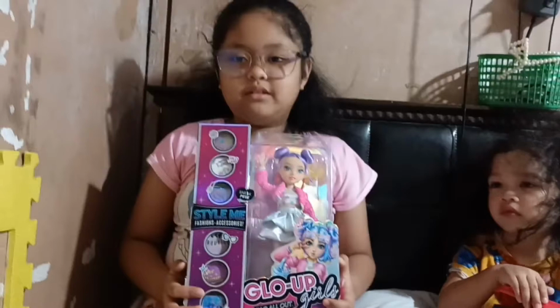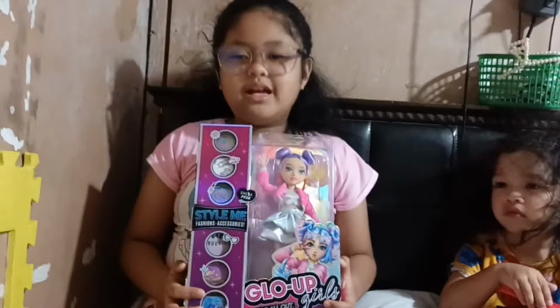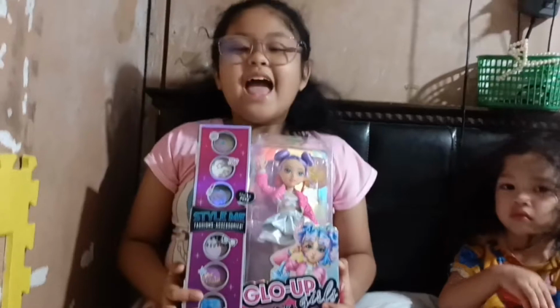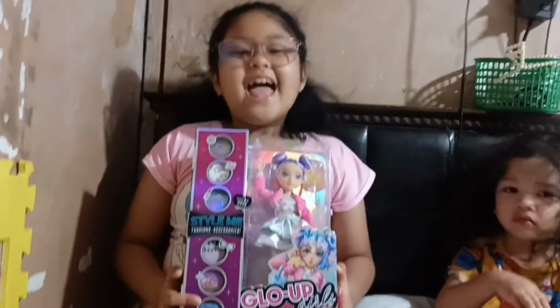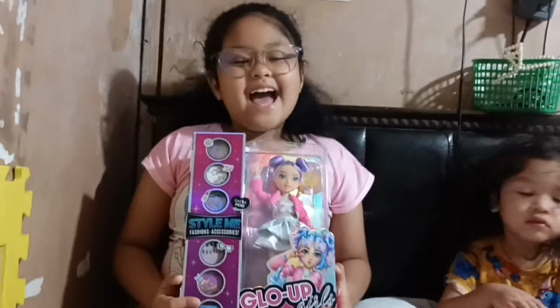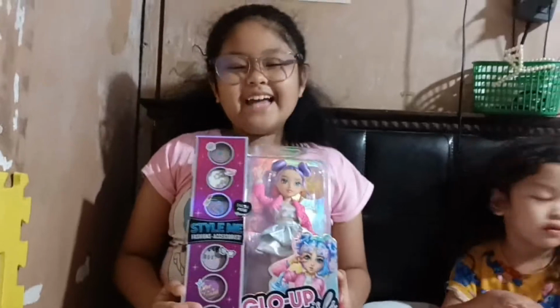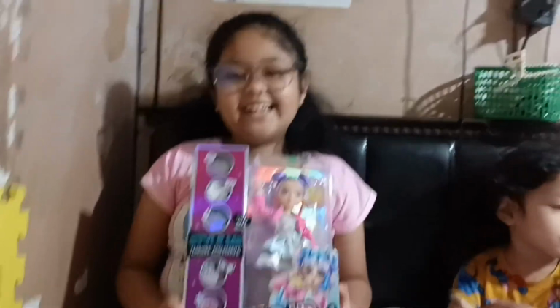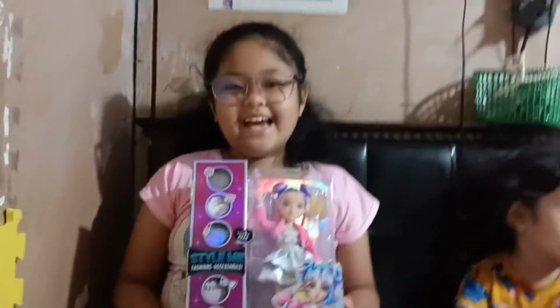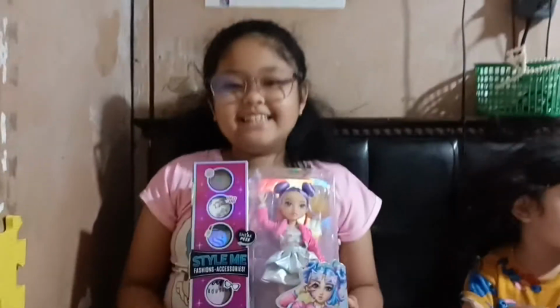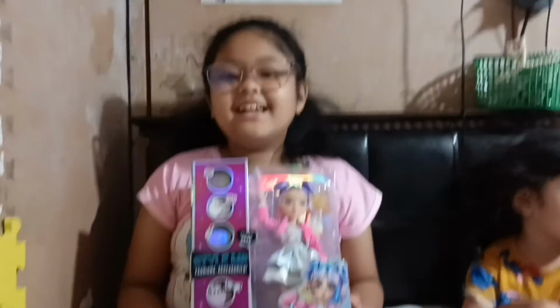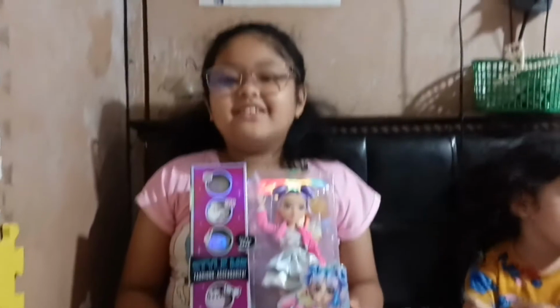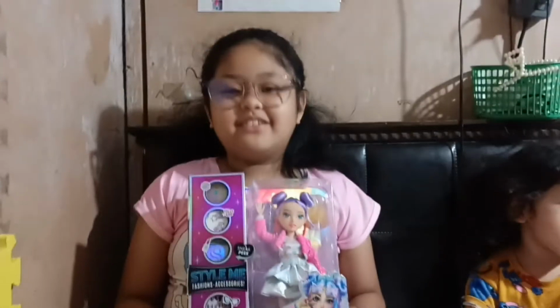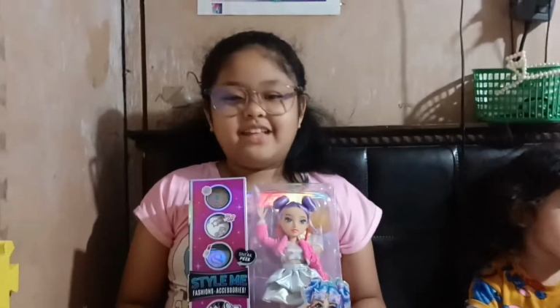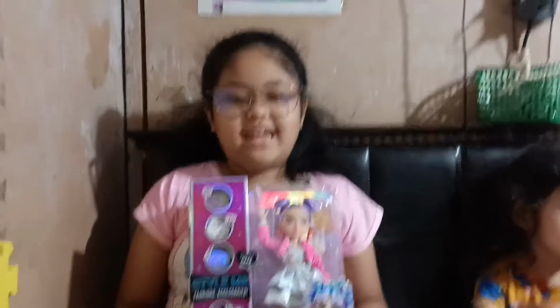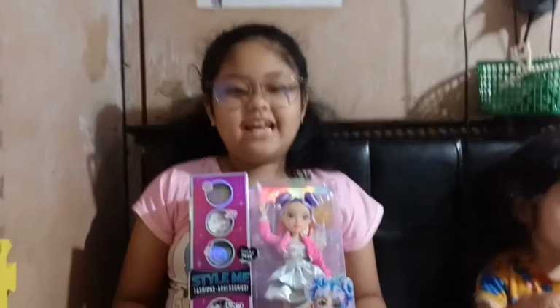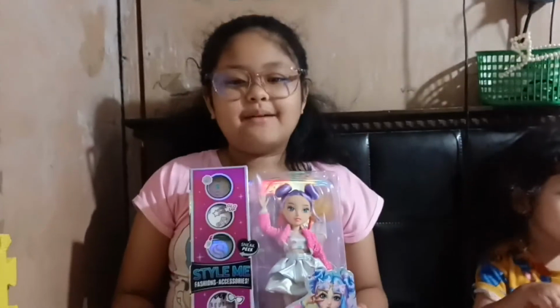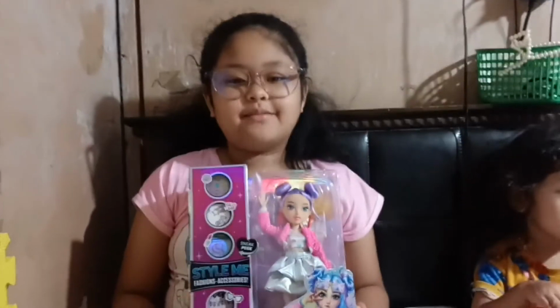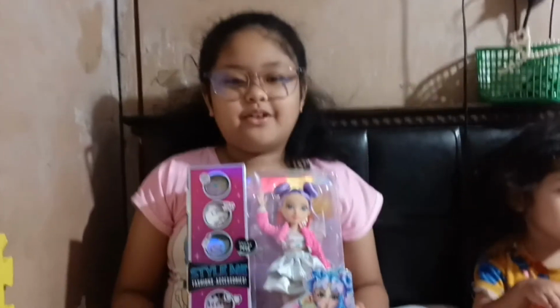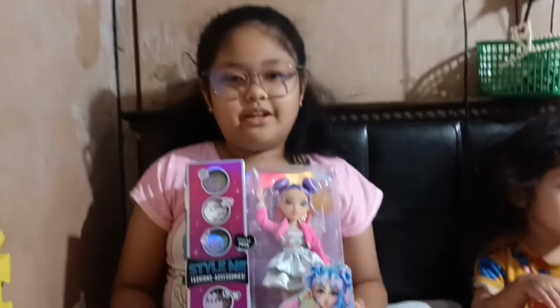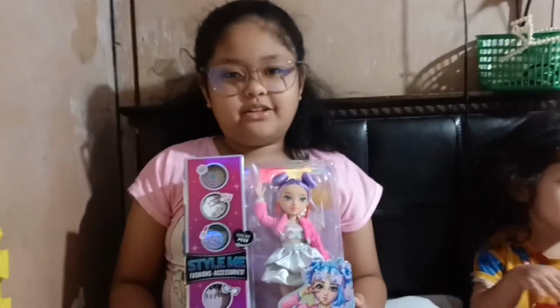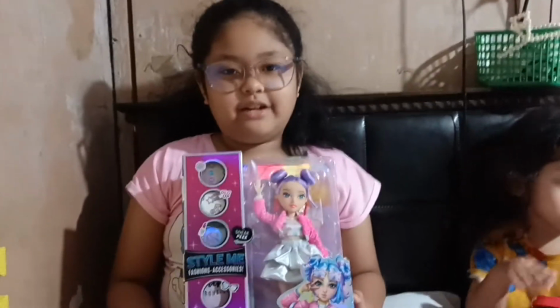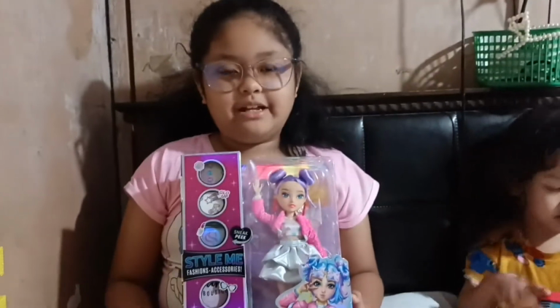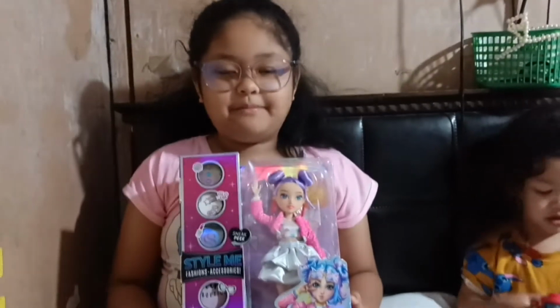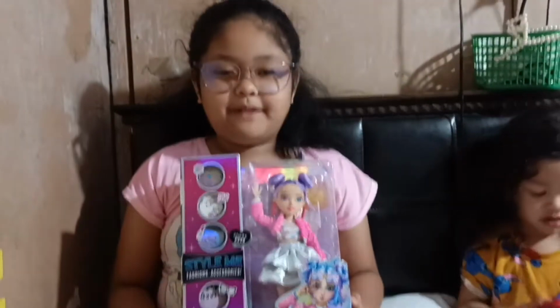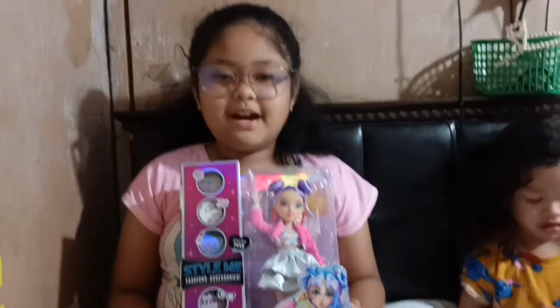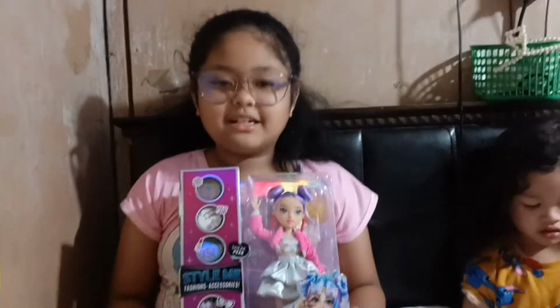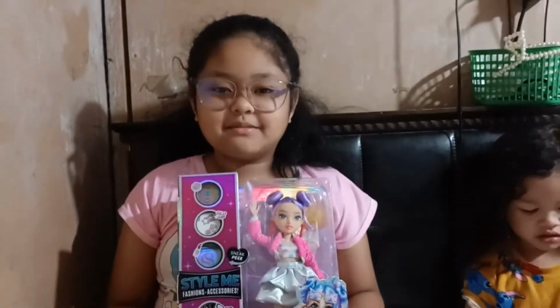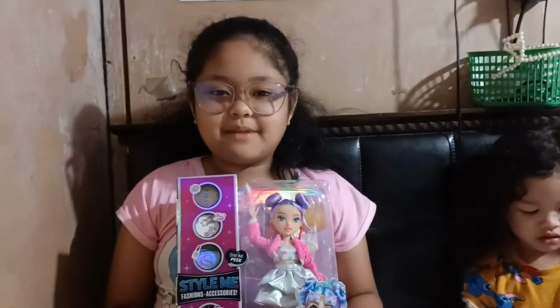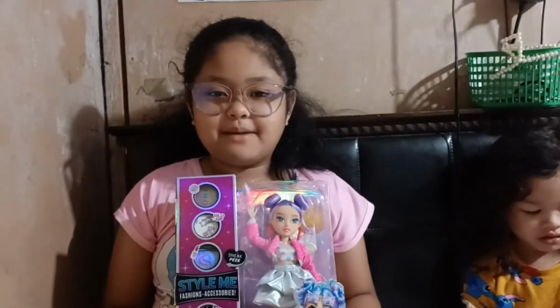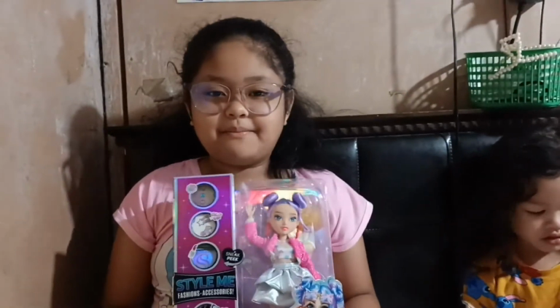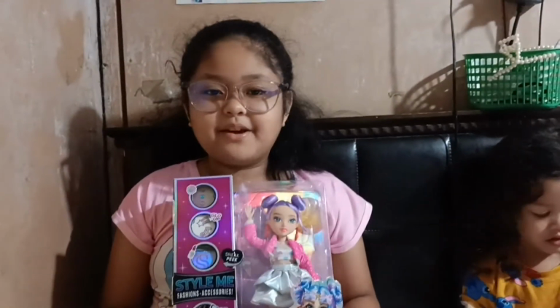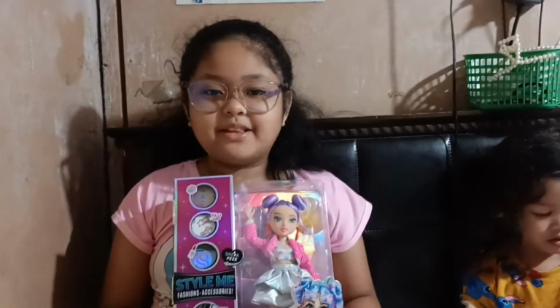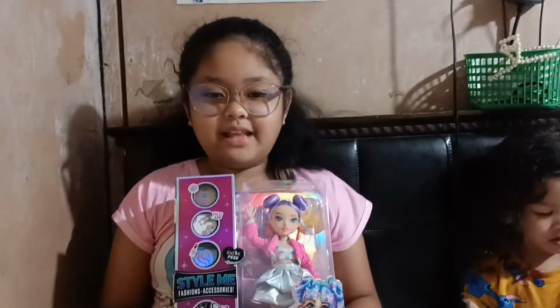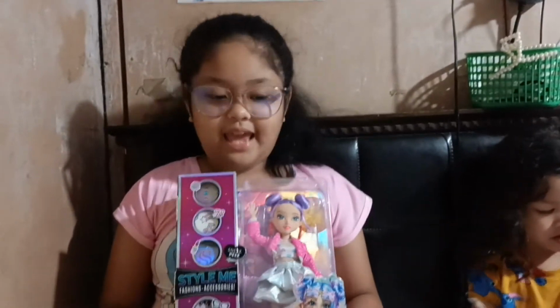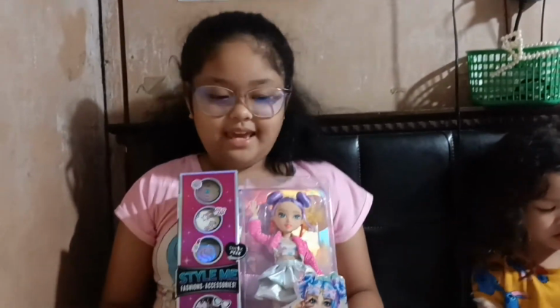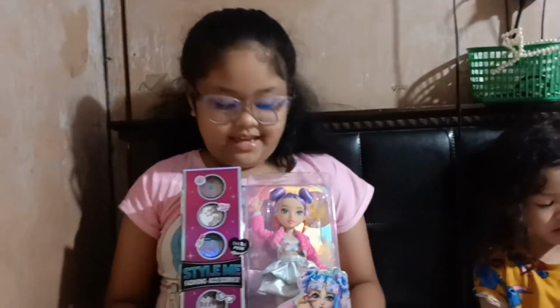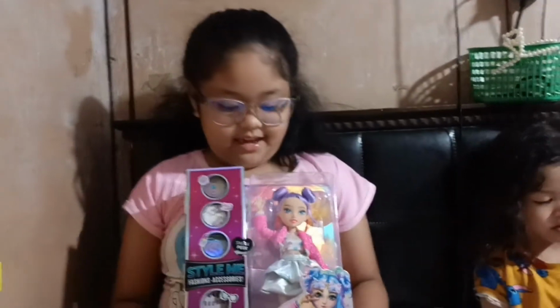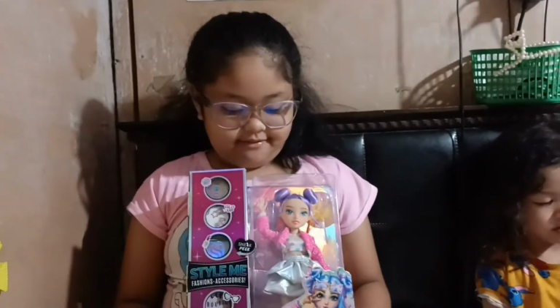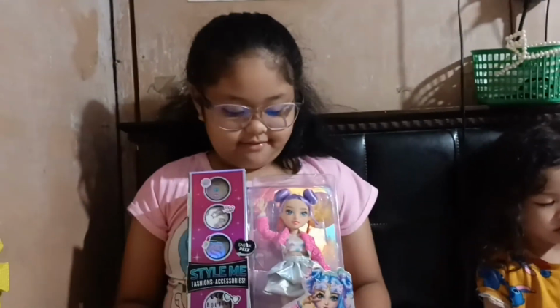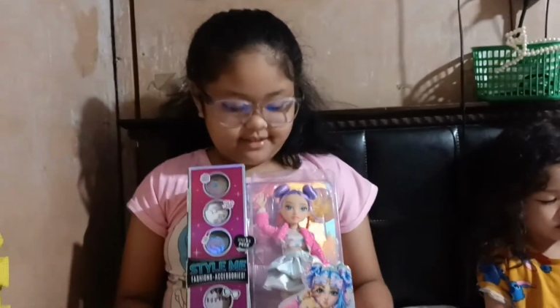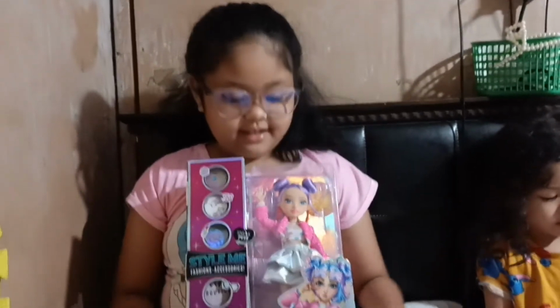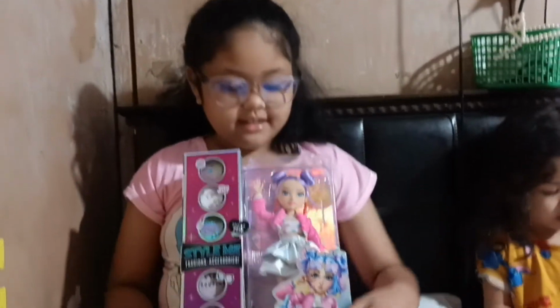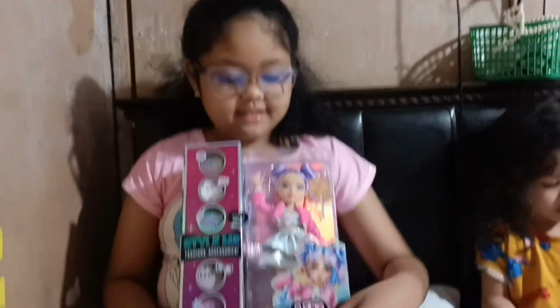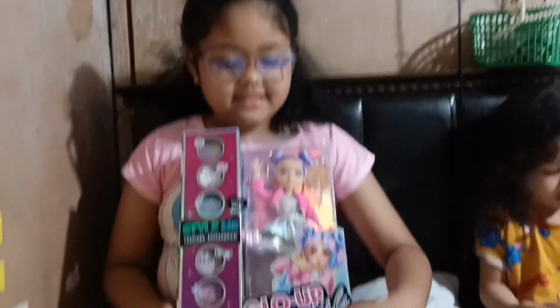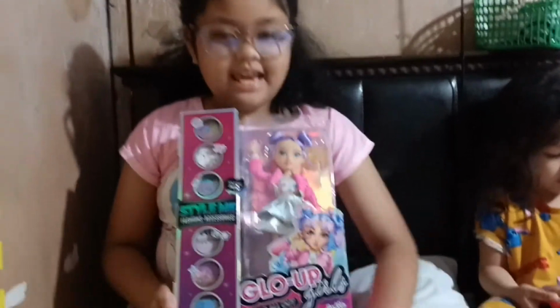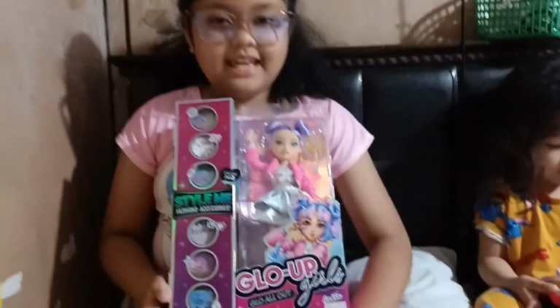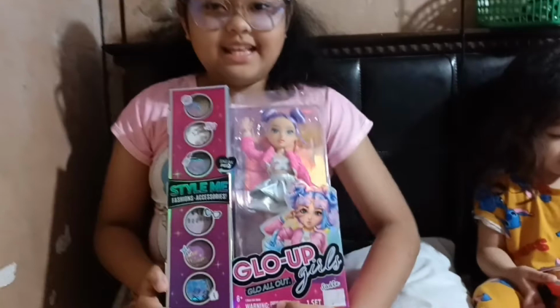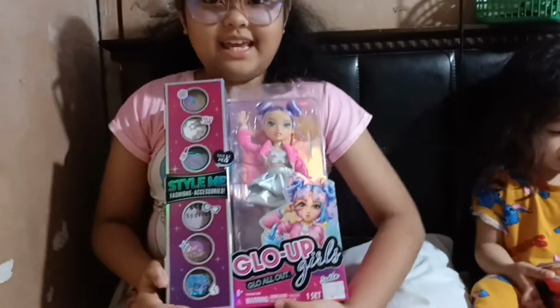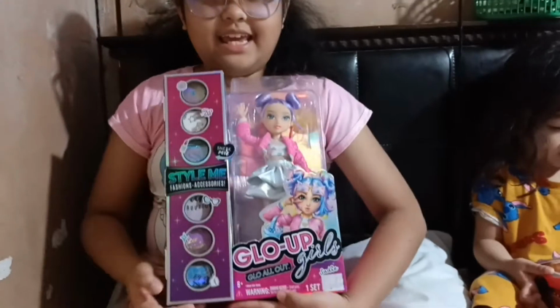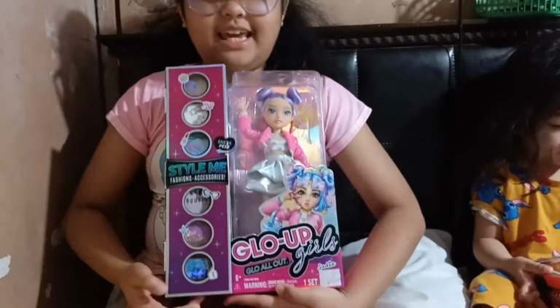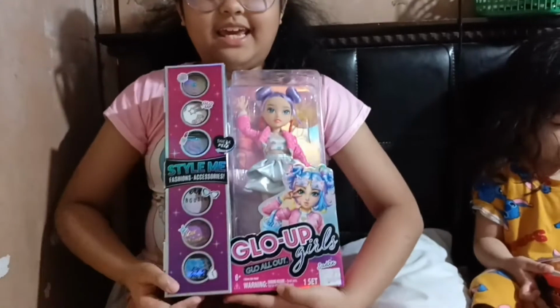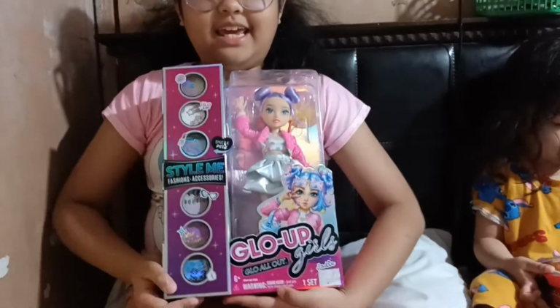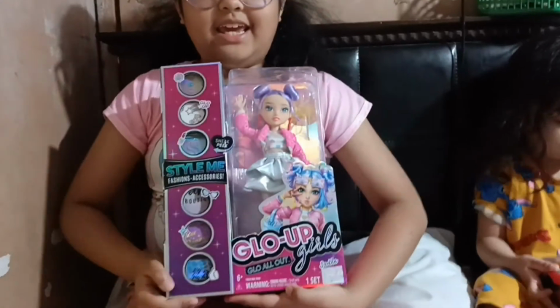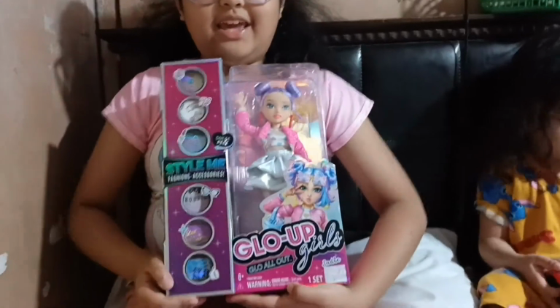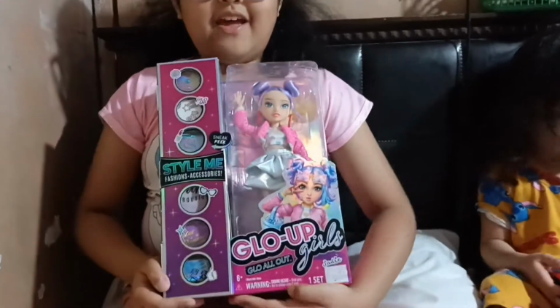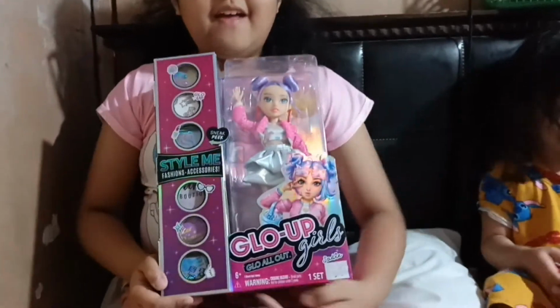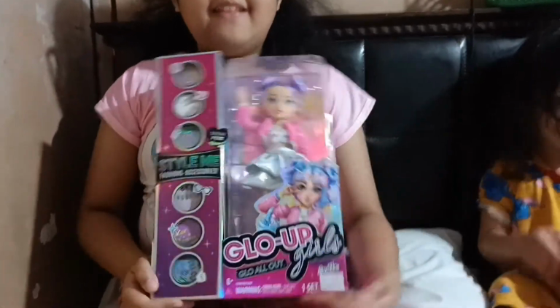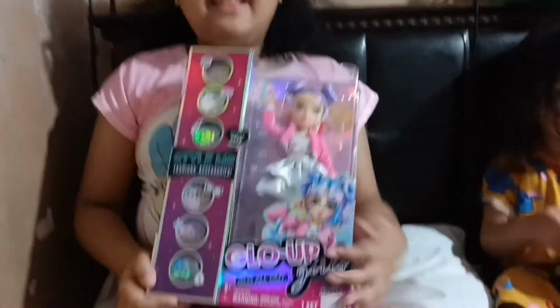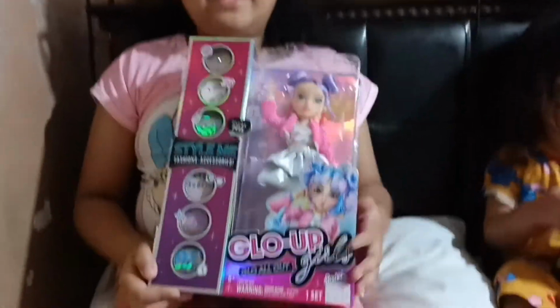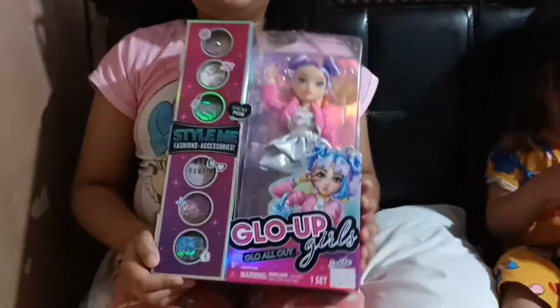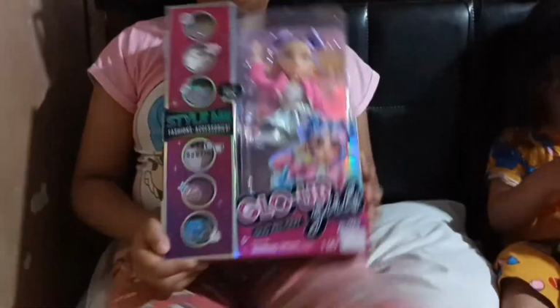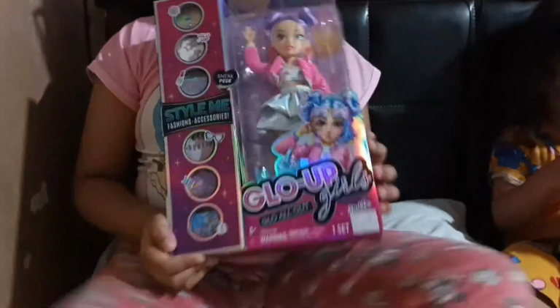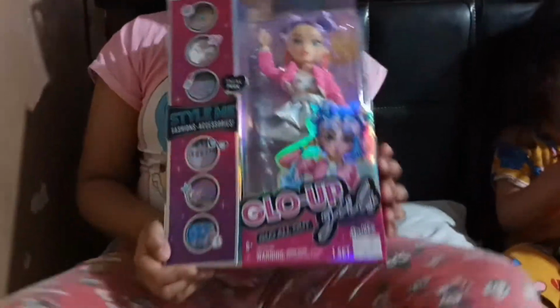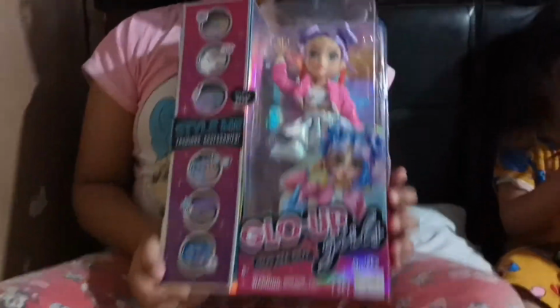Hi guys! Today I'm going to unbox my birthday gift, Sadie! Let's start!